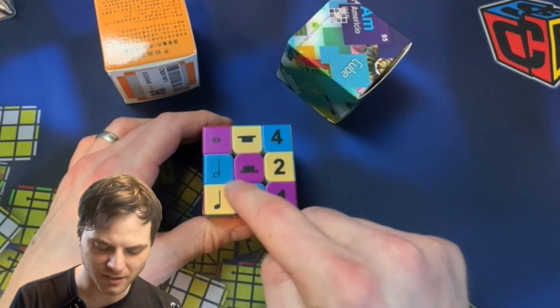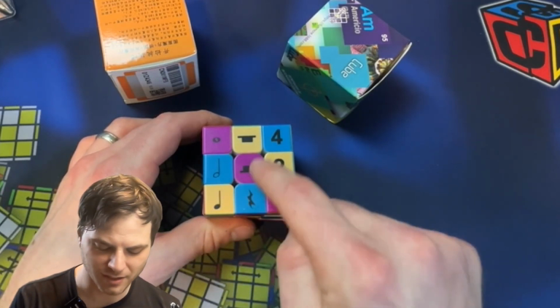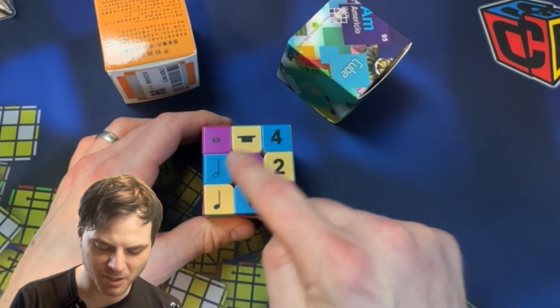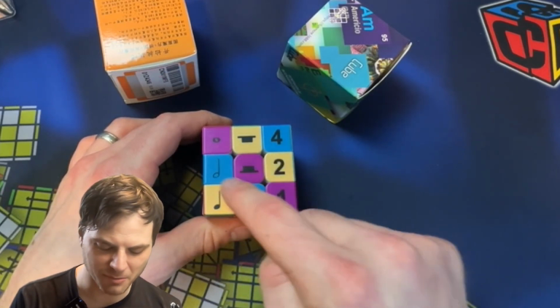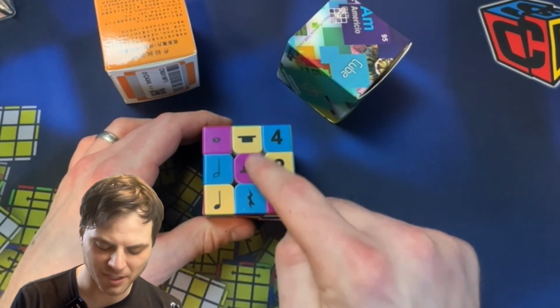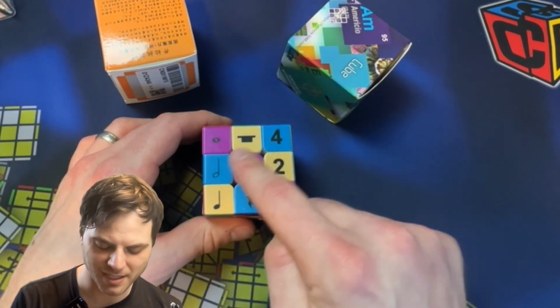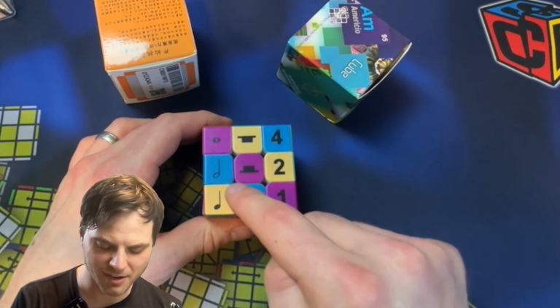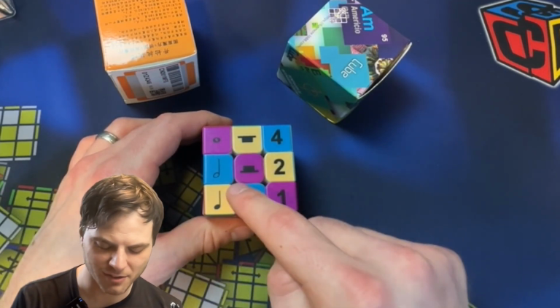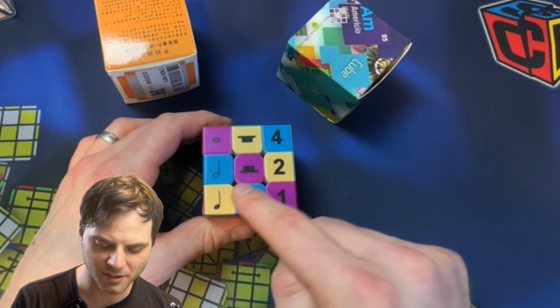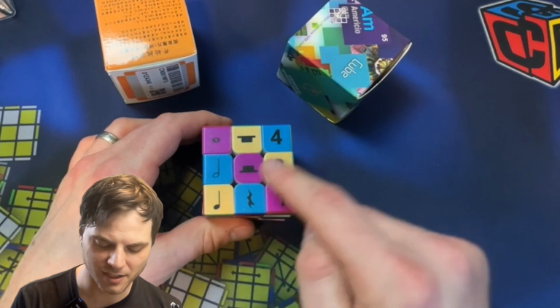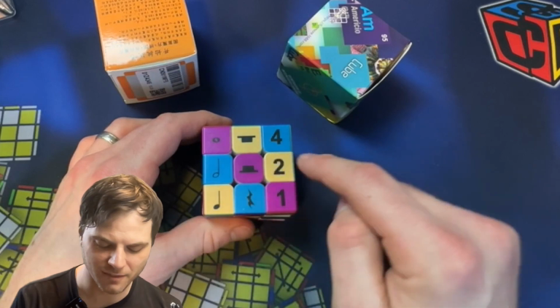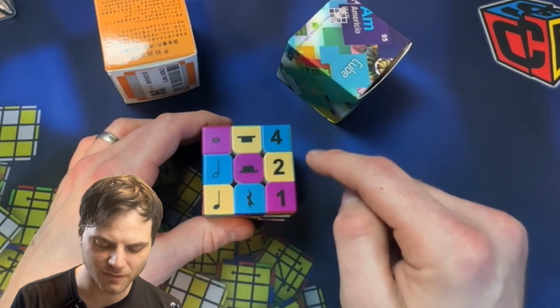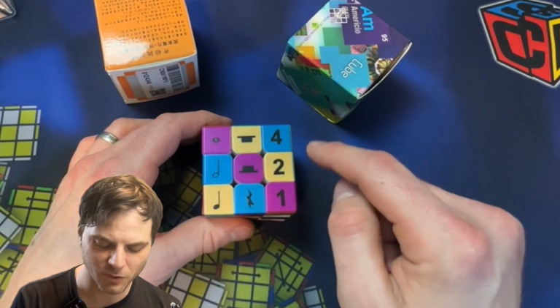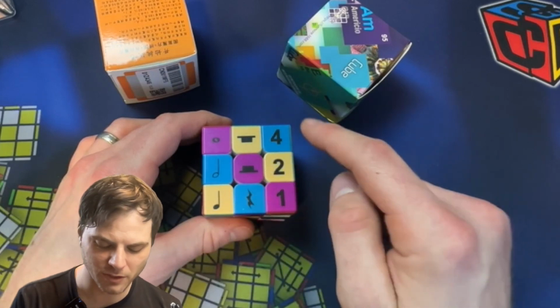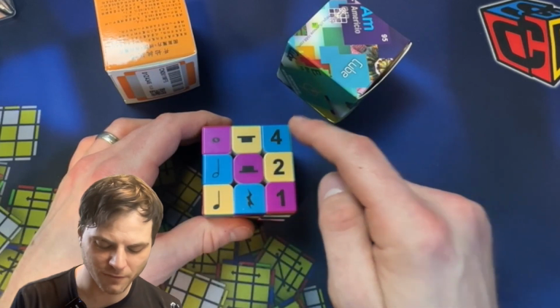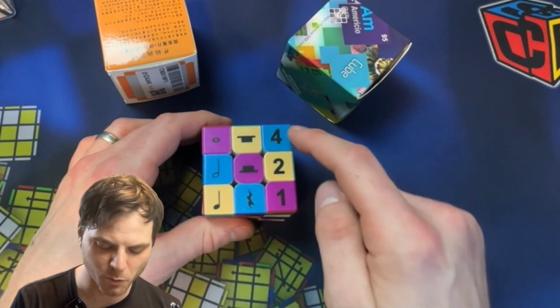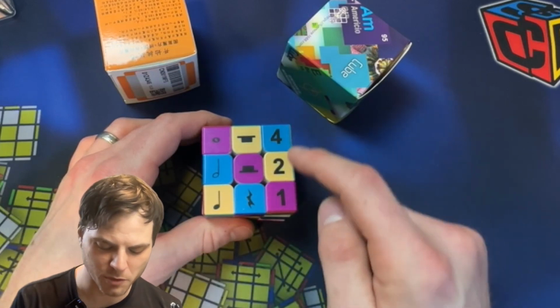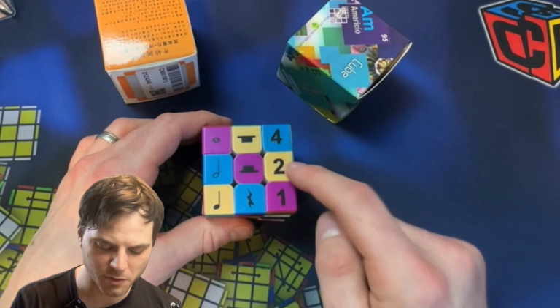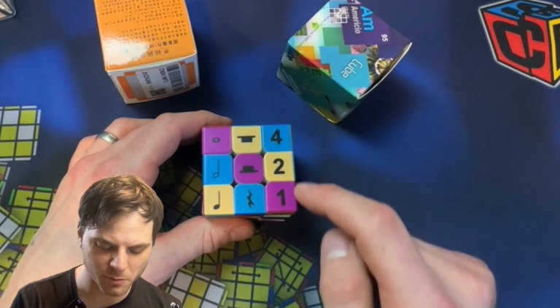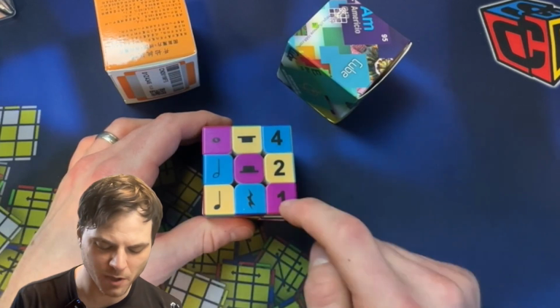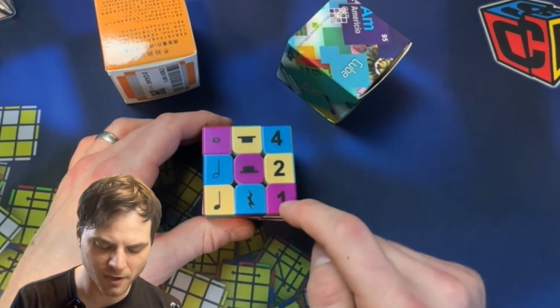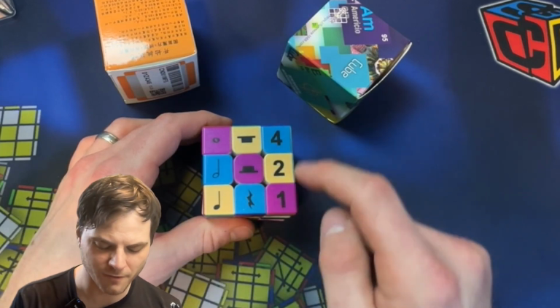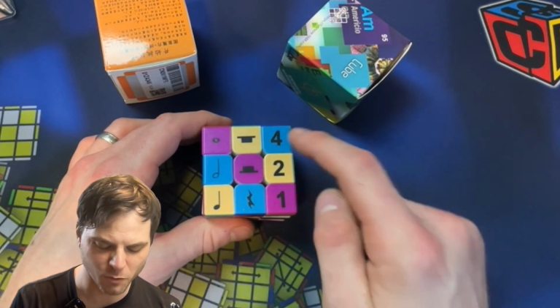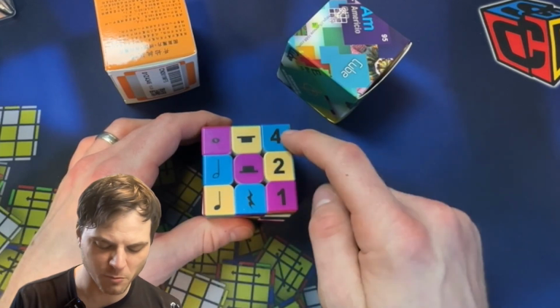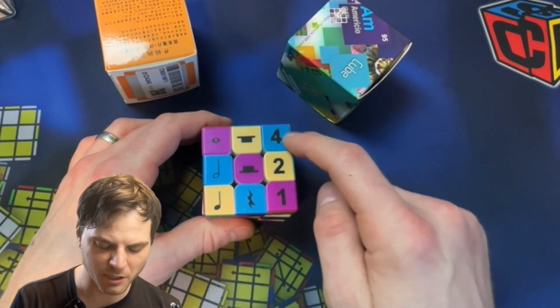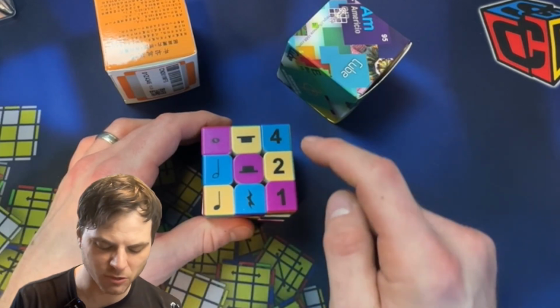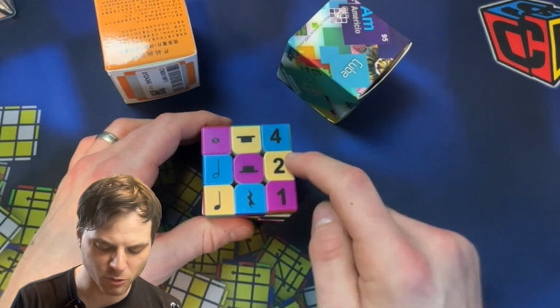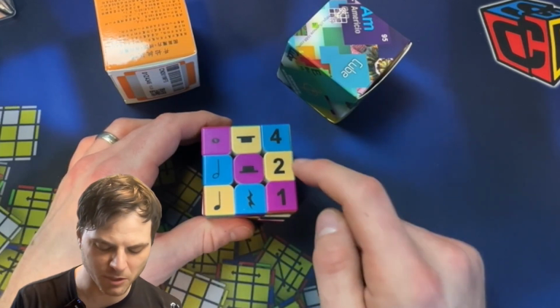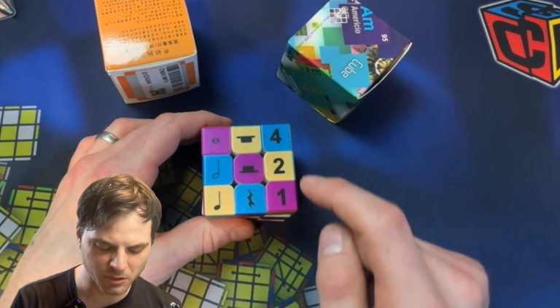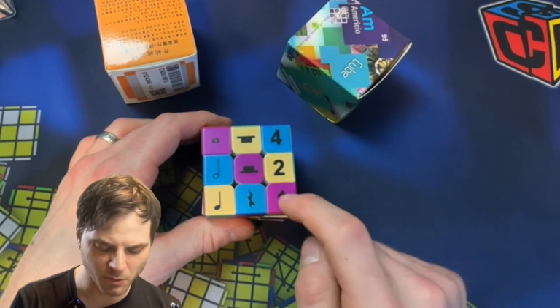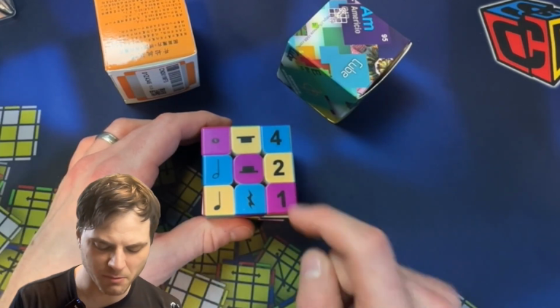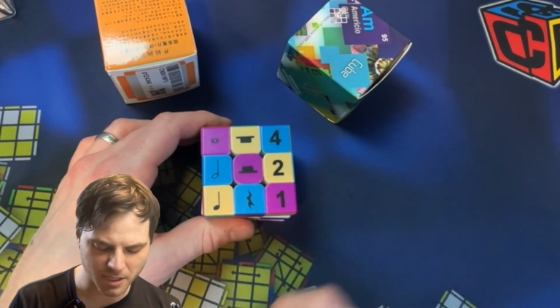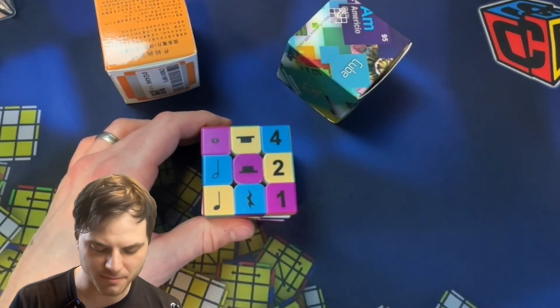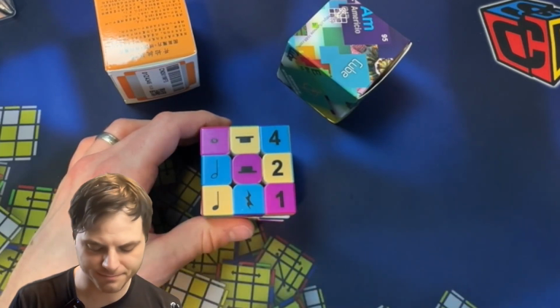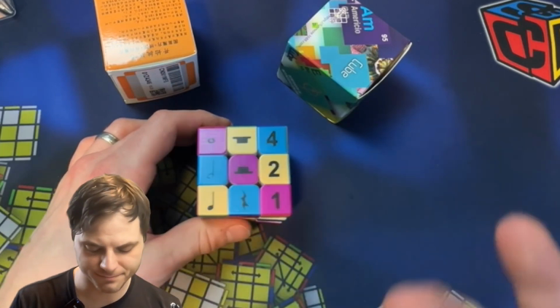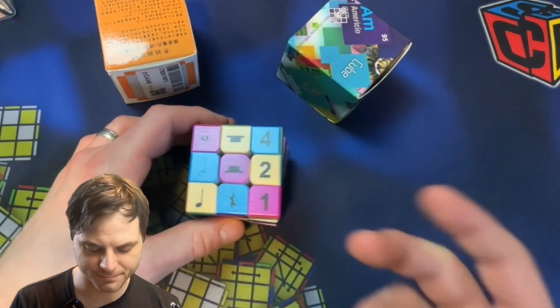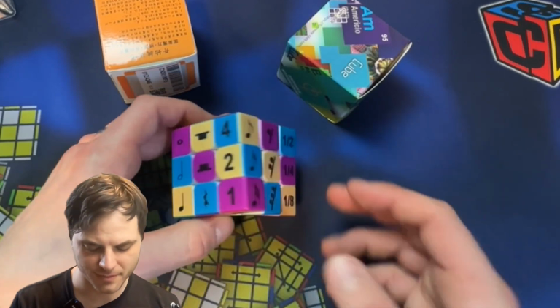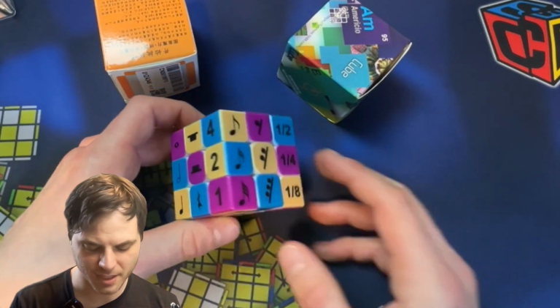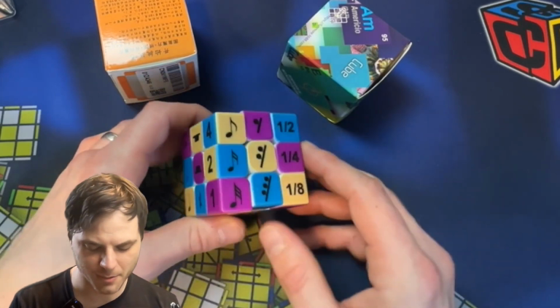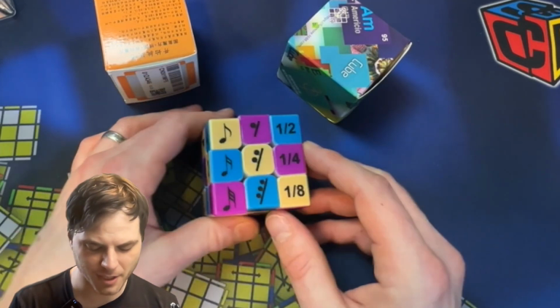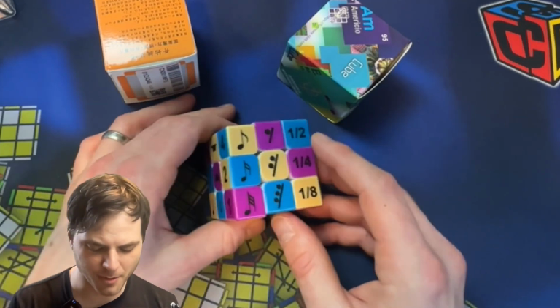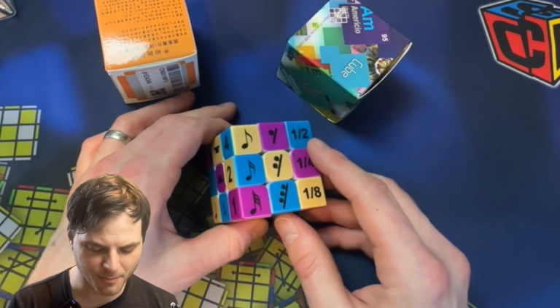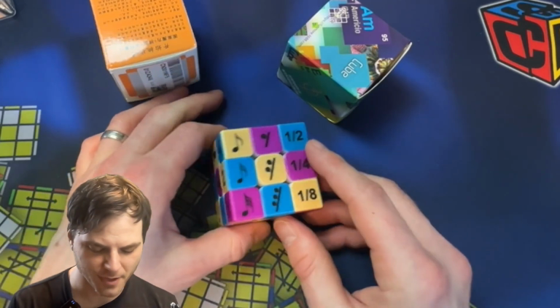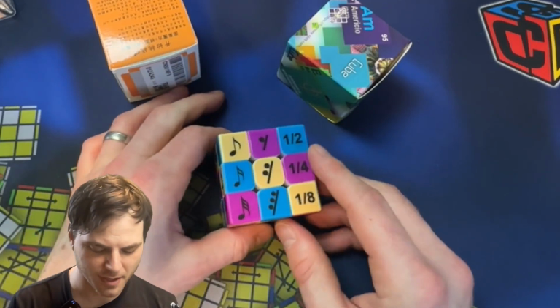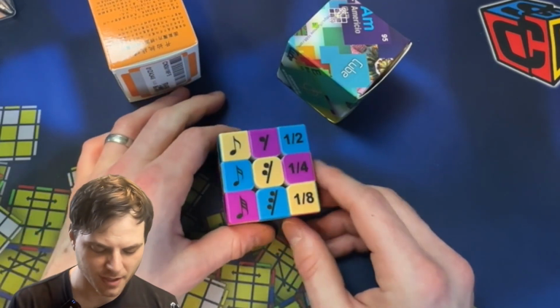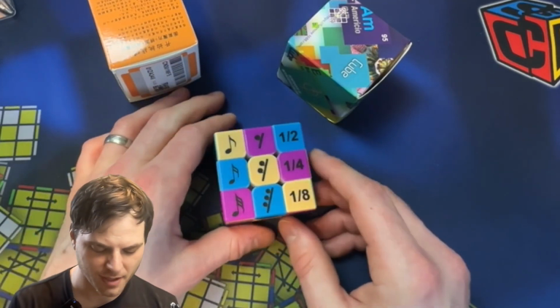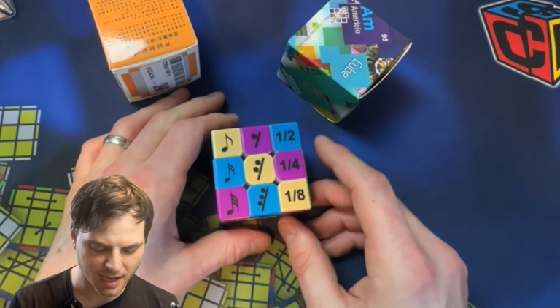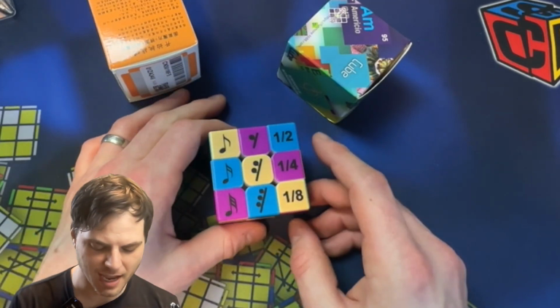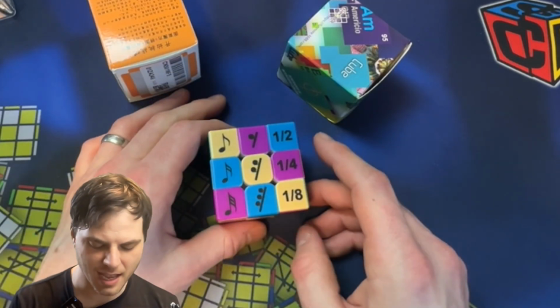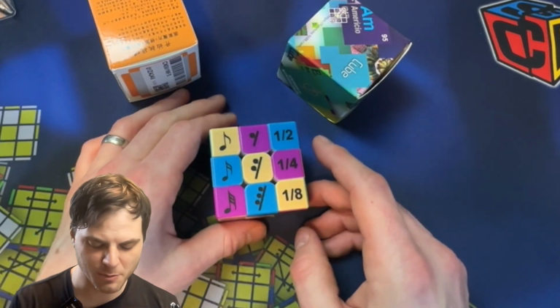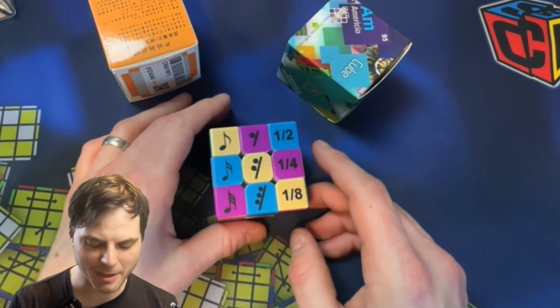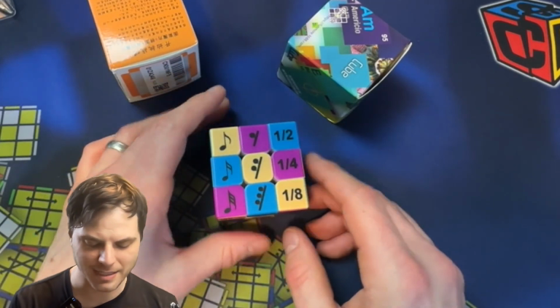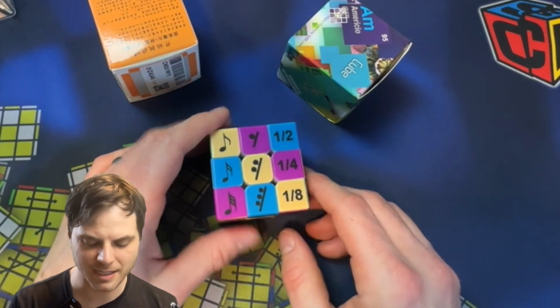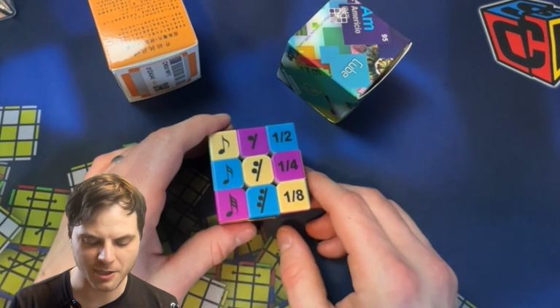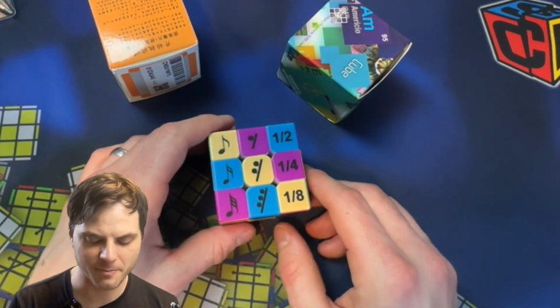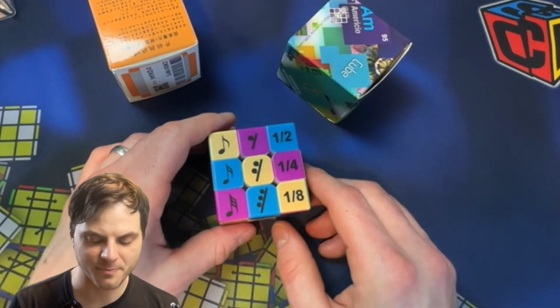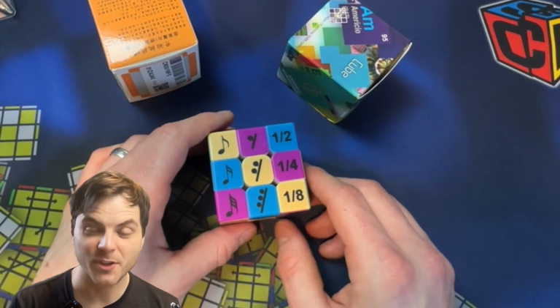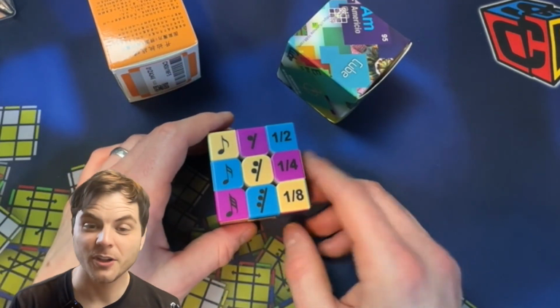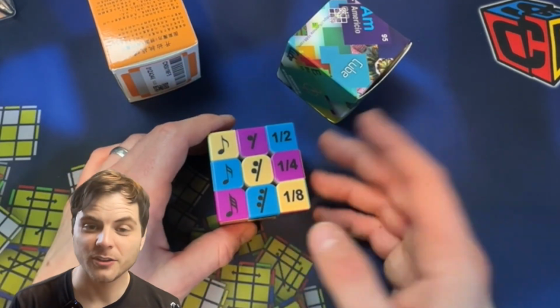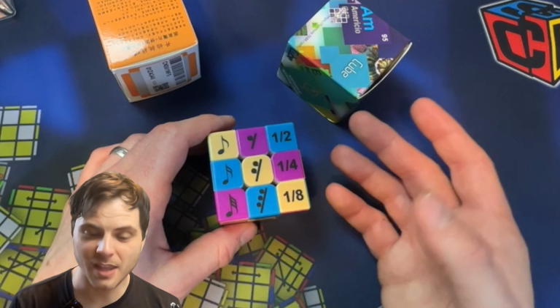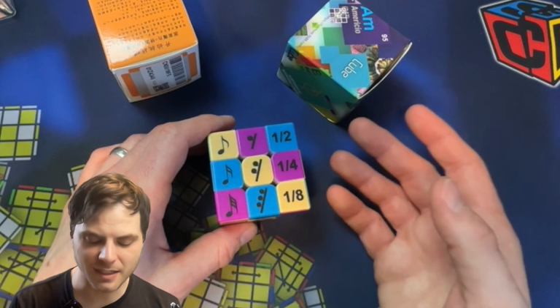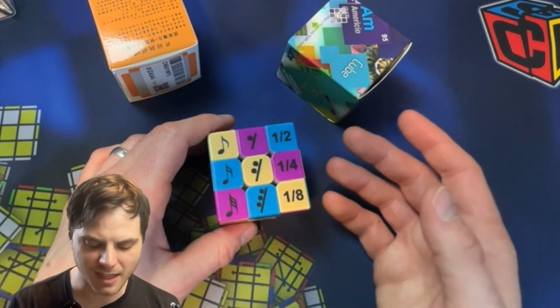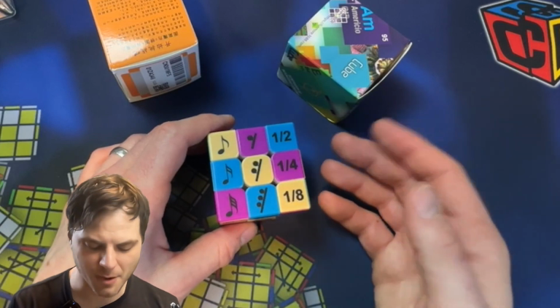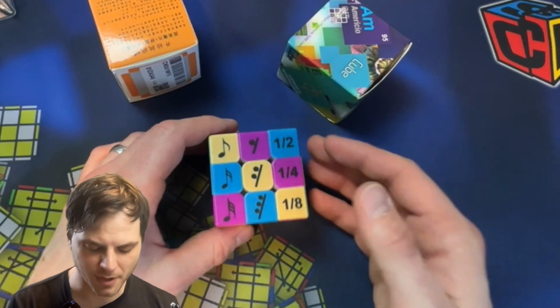This can be upside down and look kind of confusing. Four beats, two beats, one beat. There we go. And we're back to here. So that is that one.